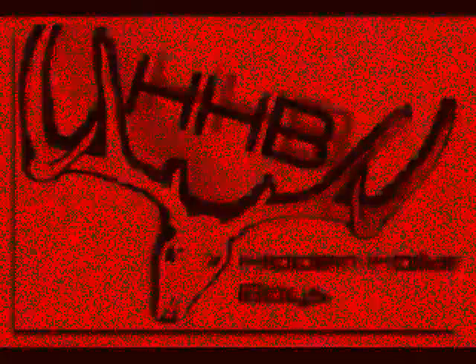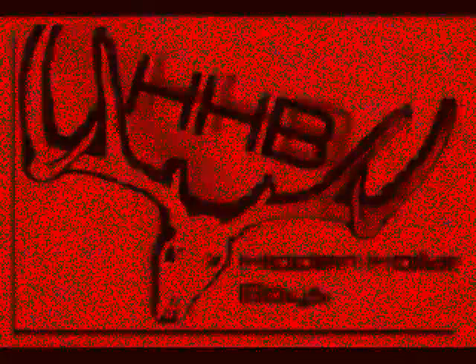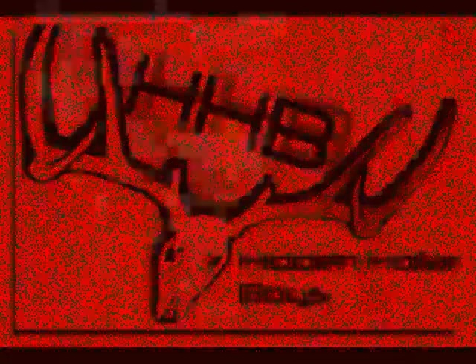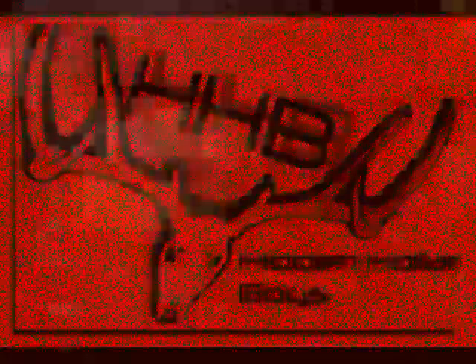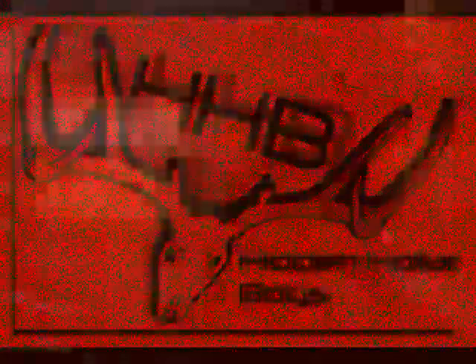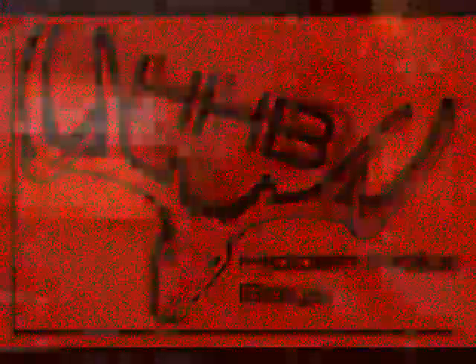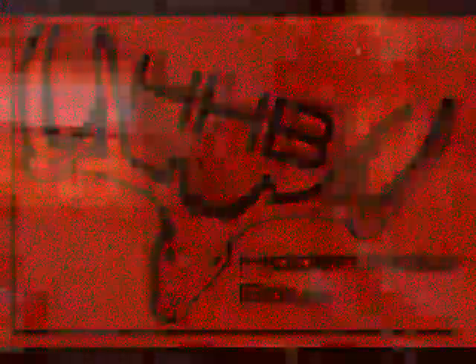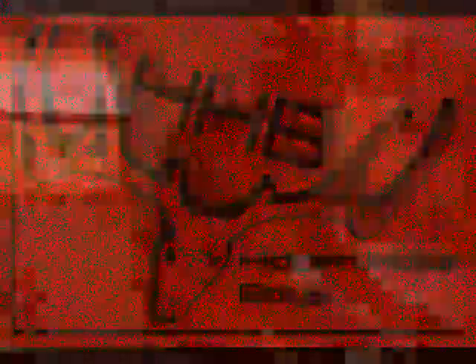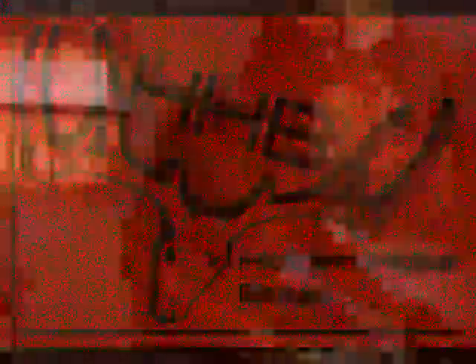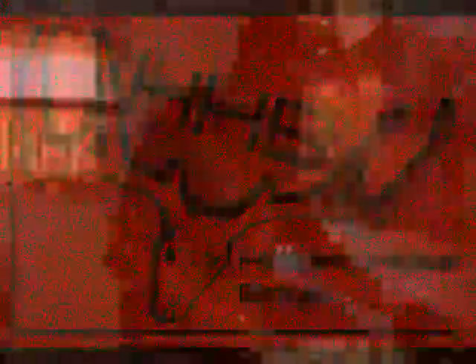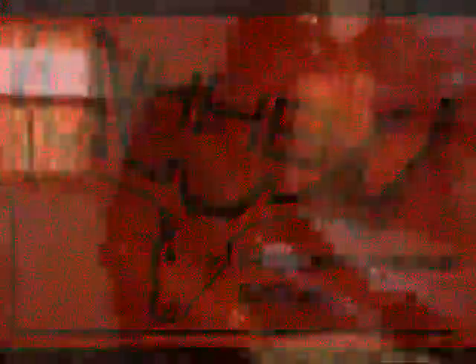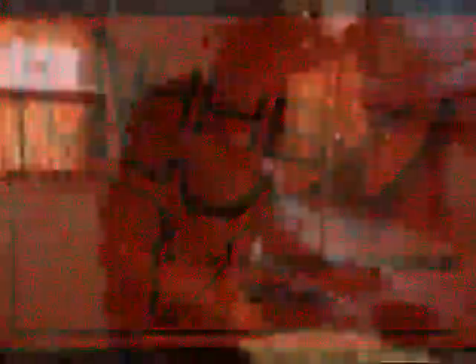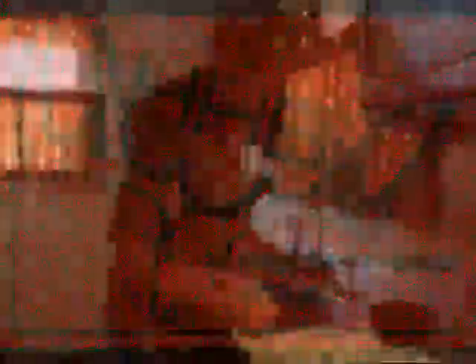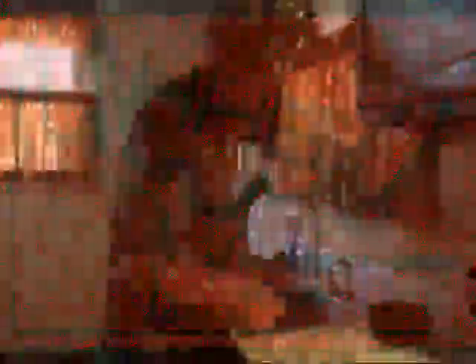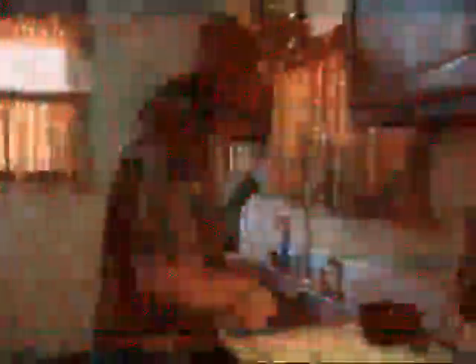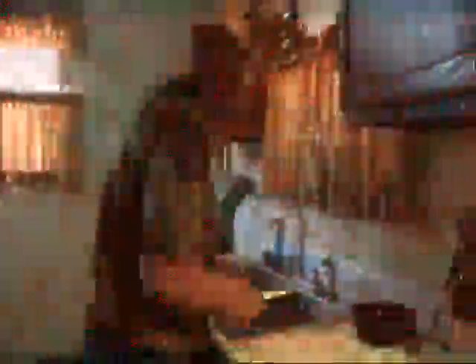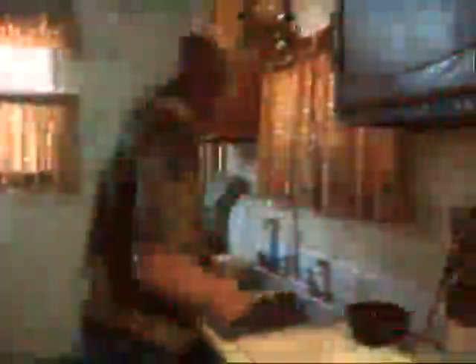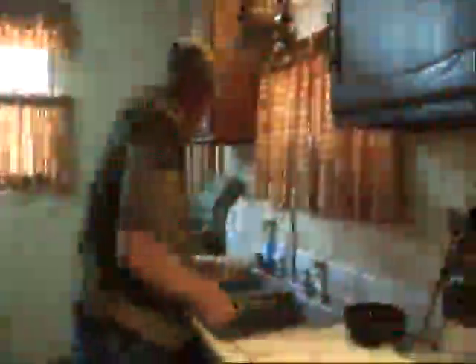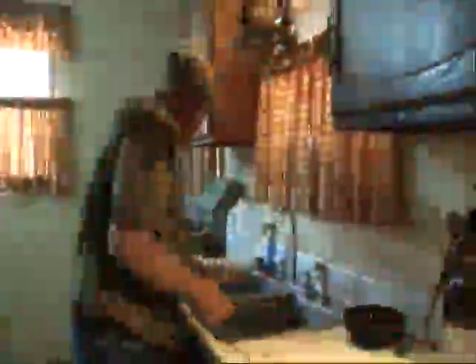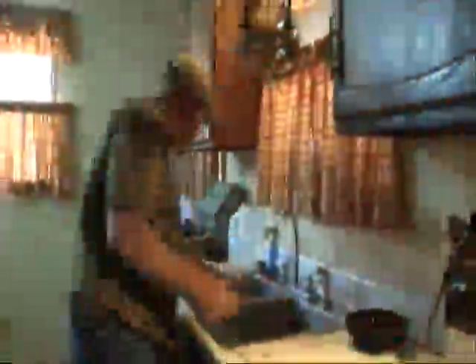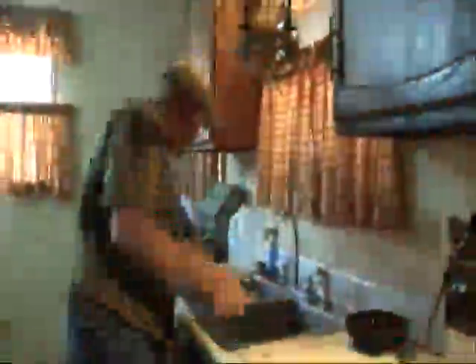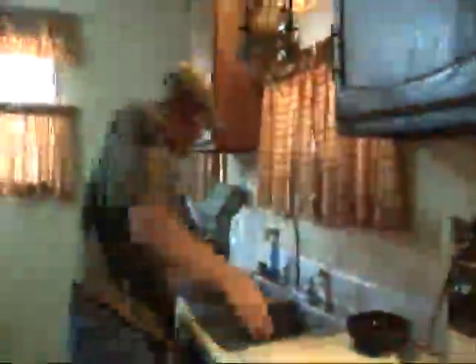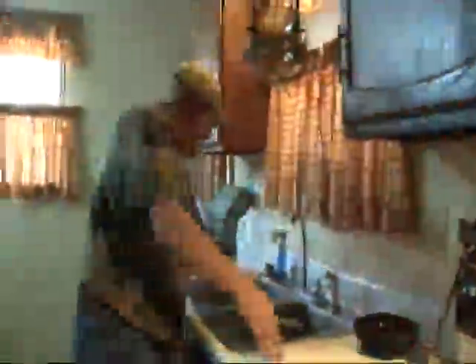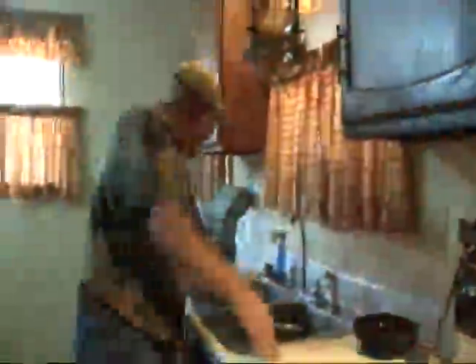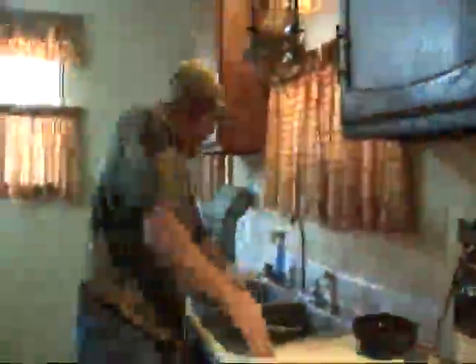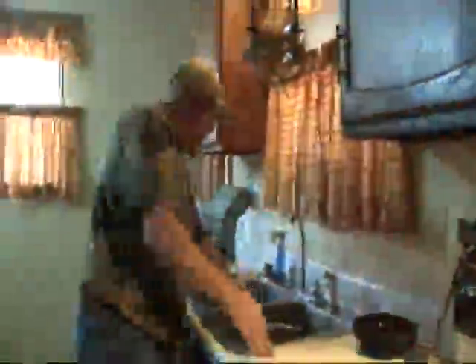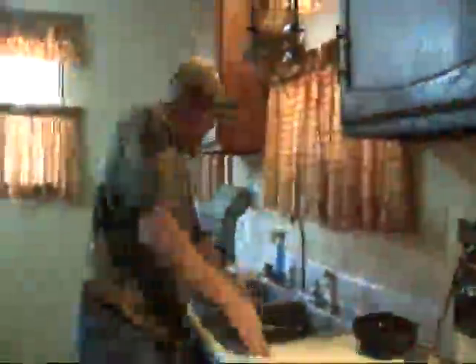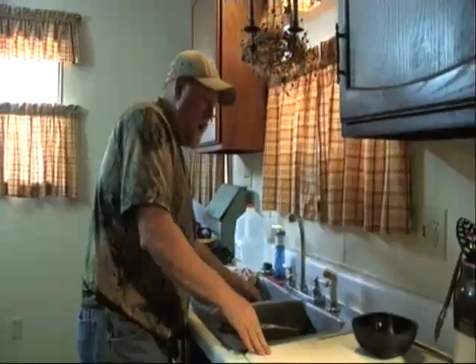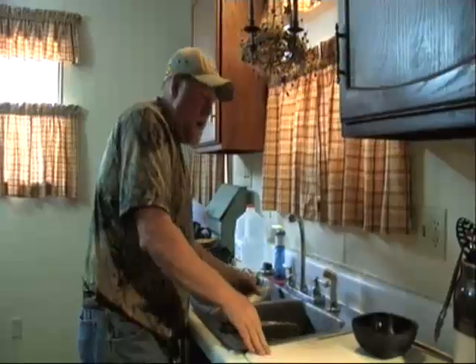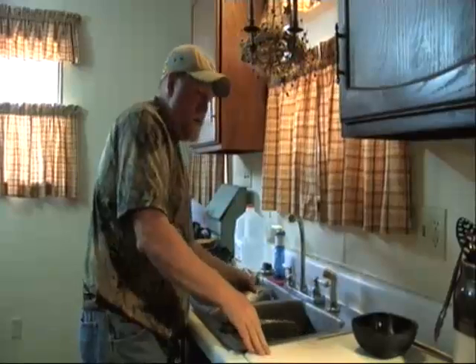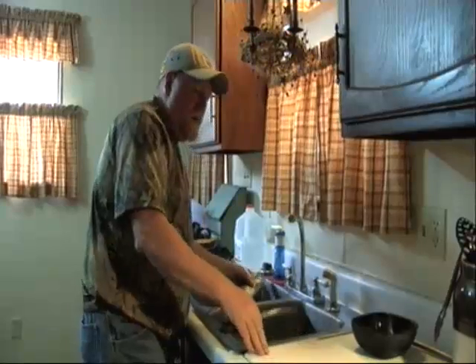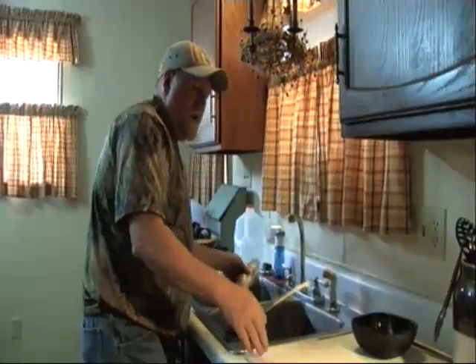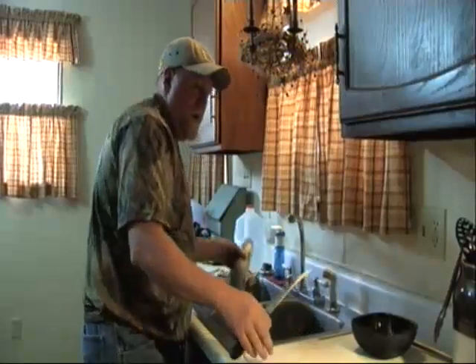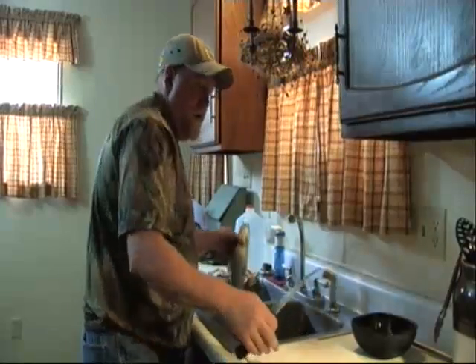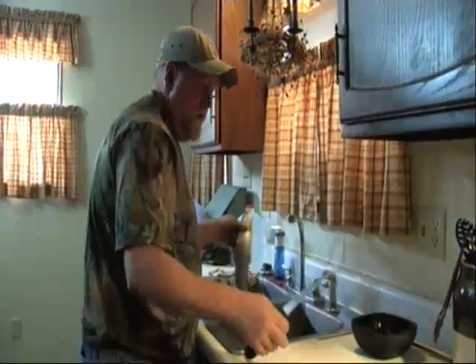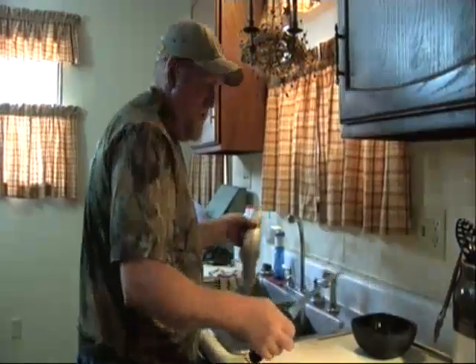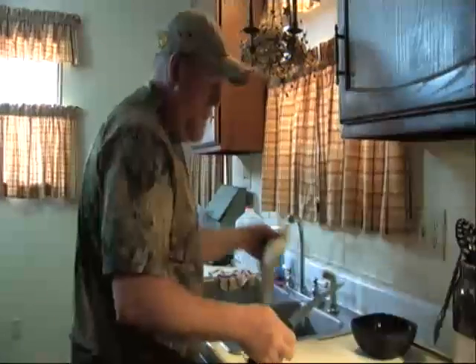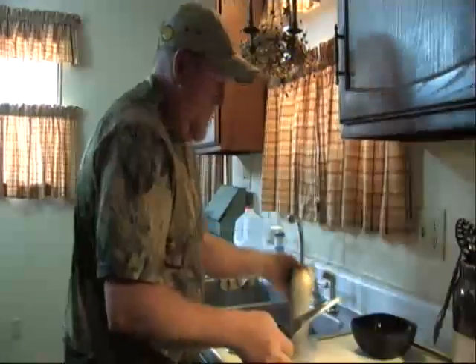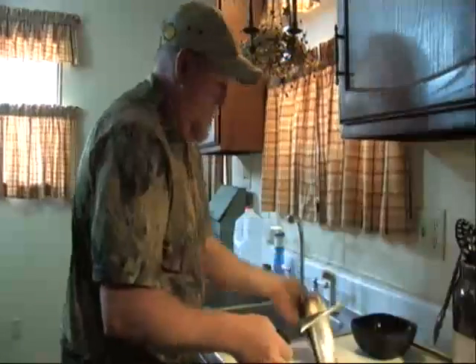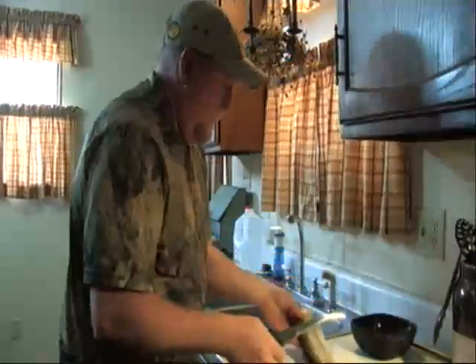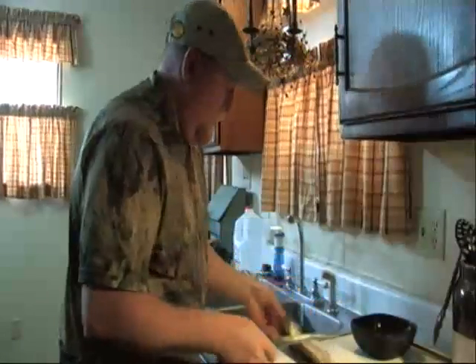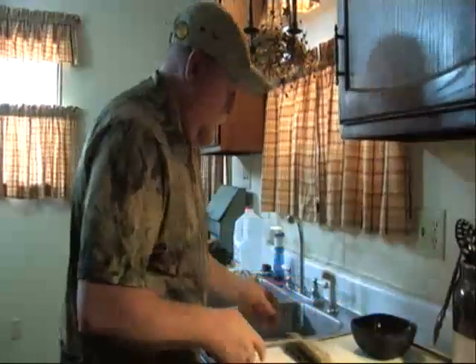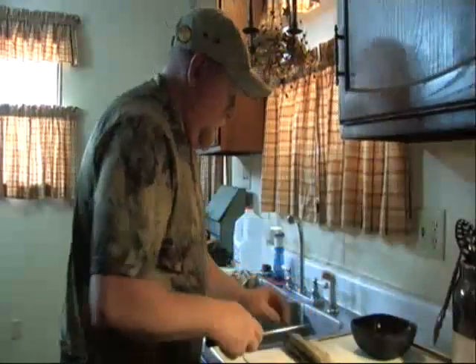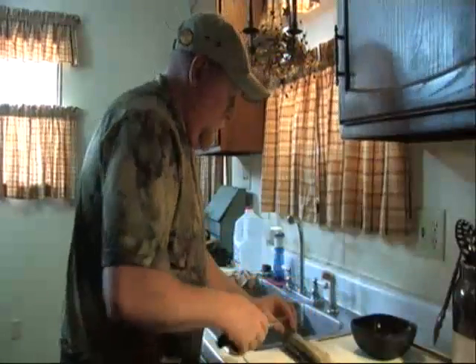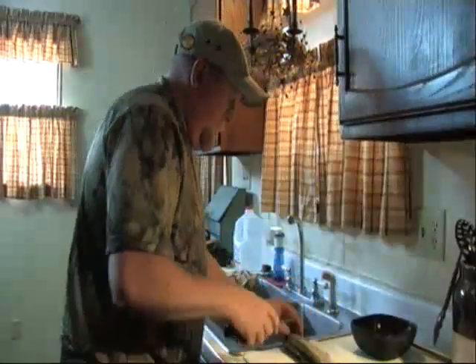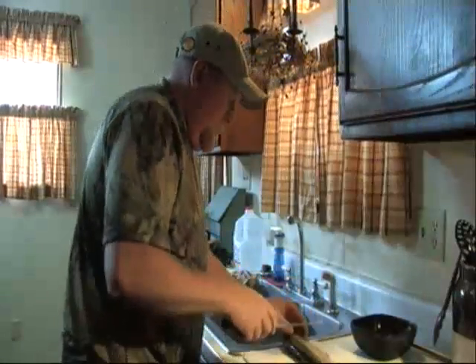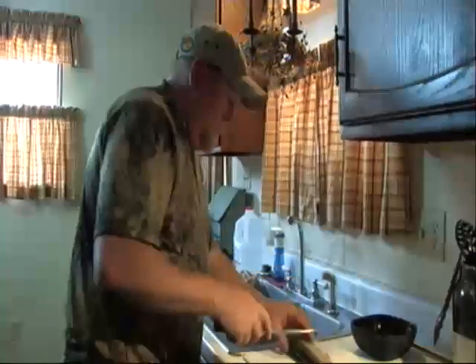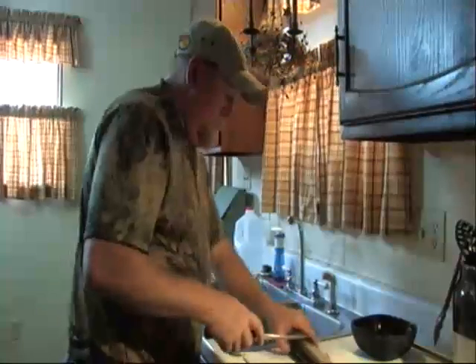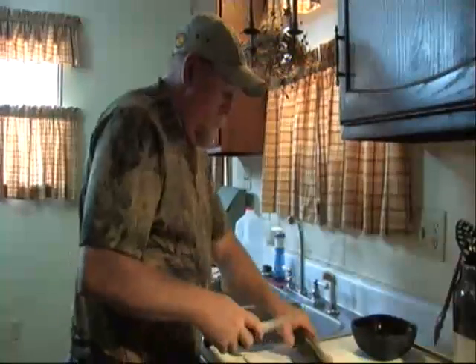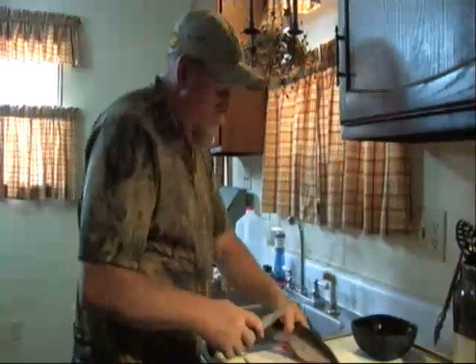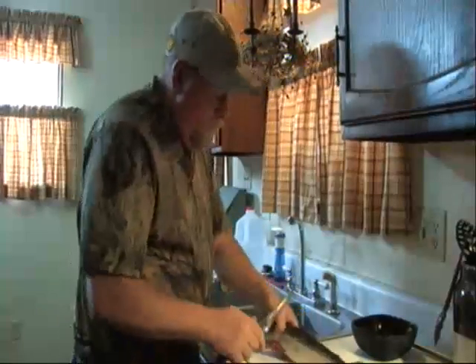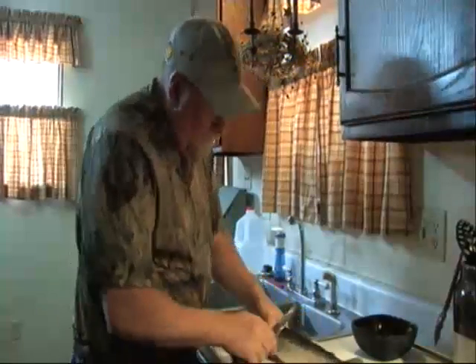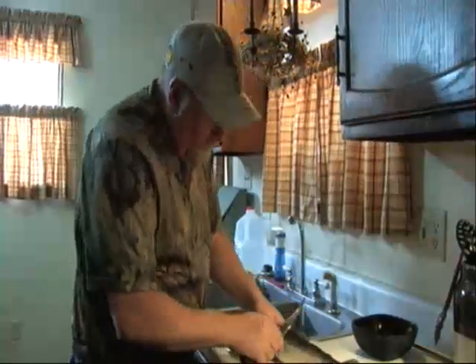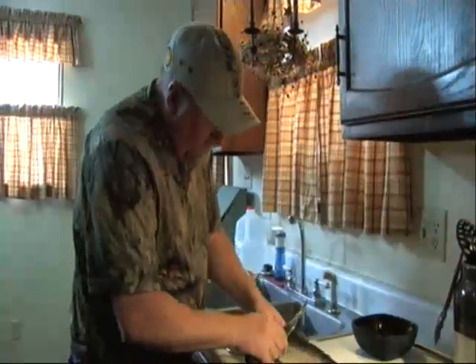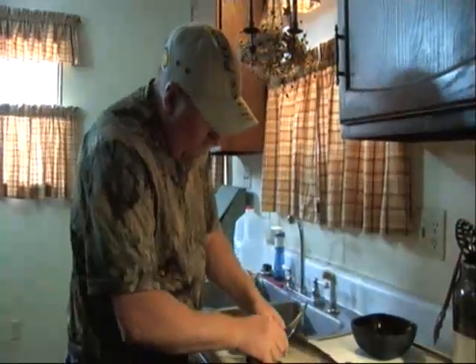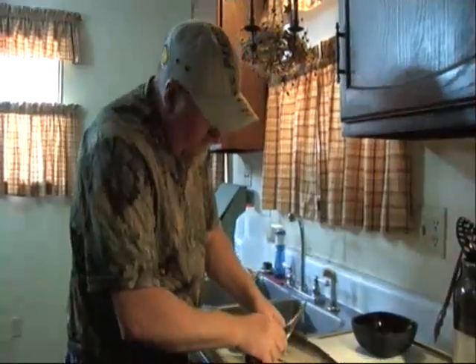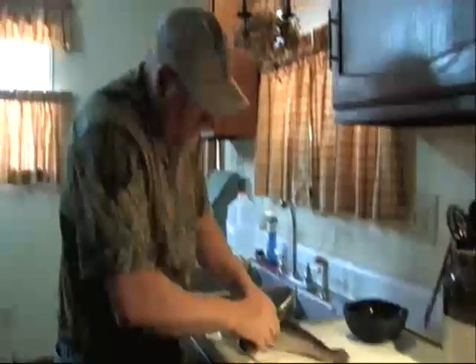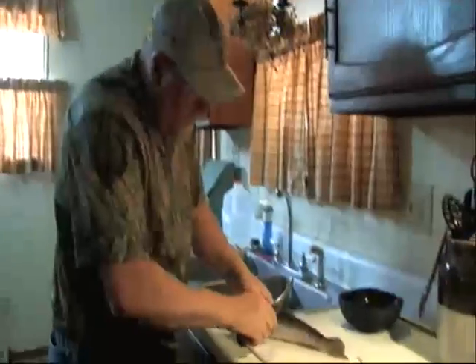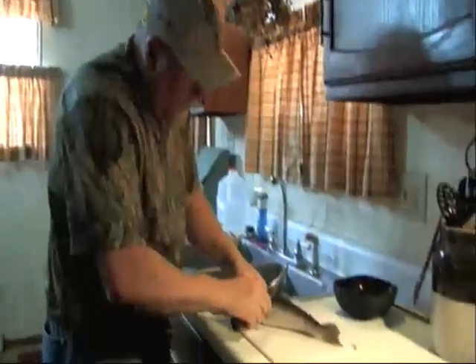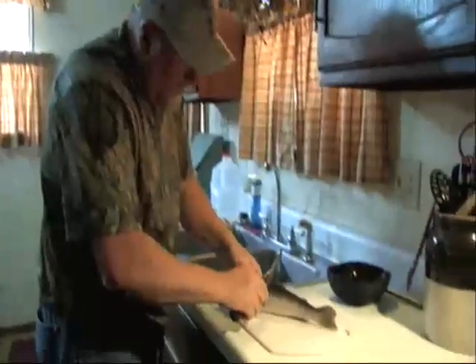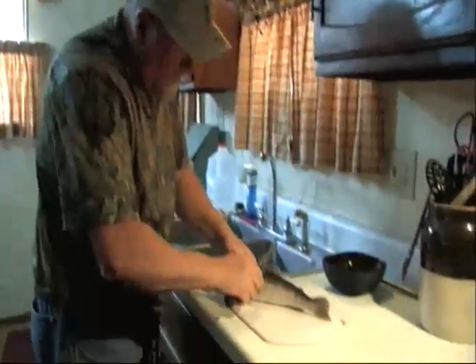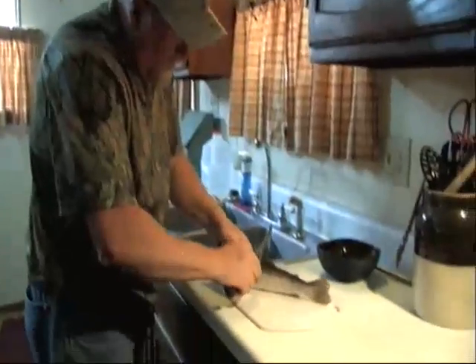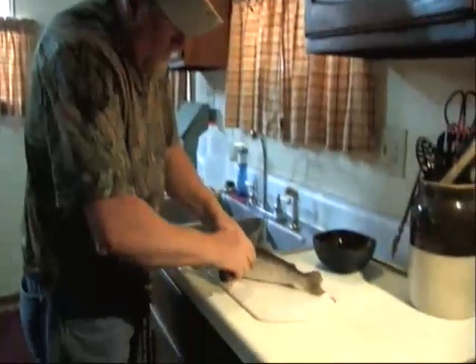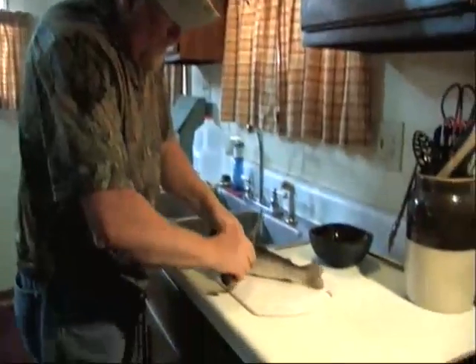I'm going to show you how we fillet this year. We have a big fish fry this weekend, so let's see how we do it here.